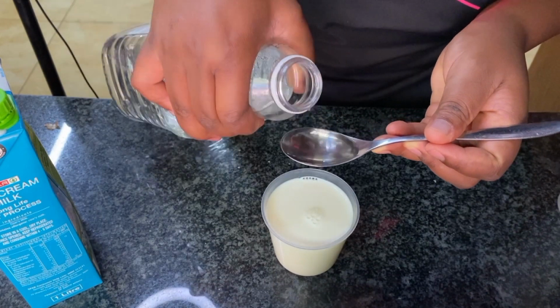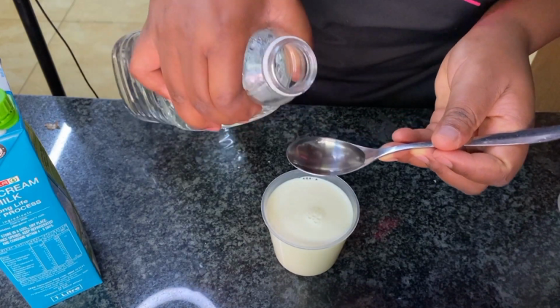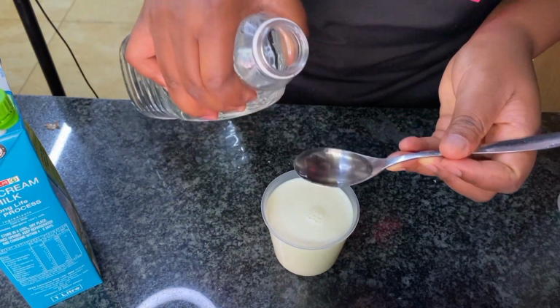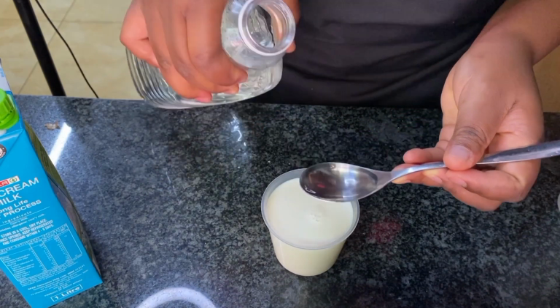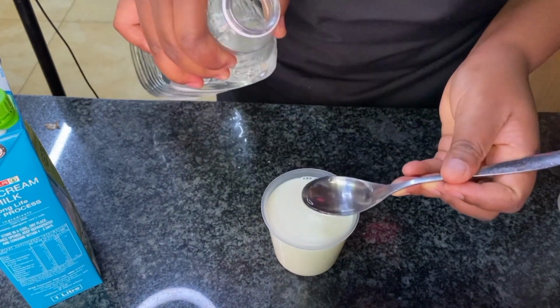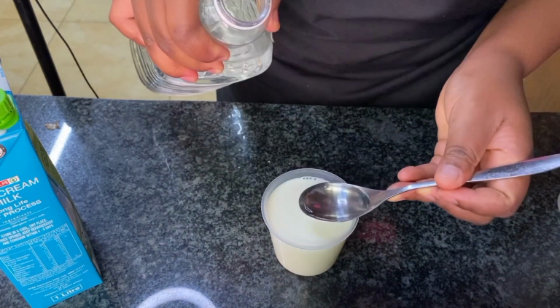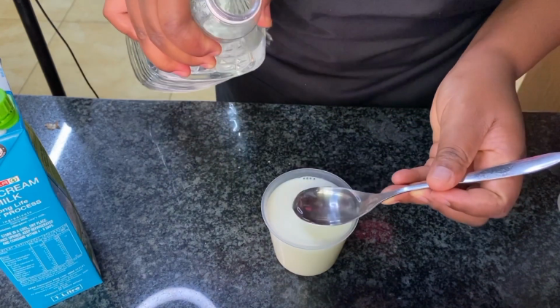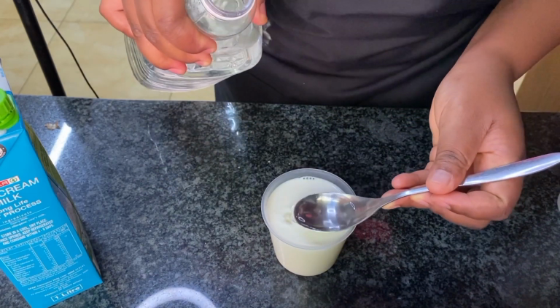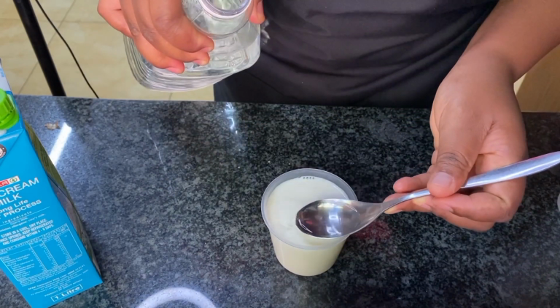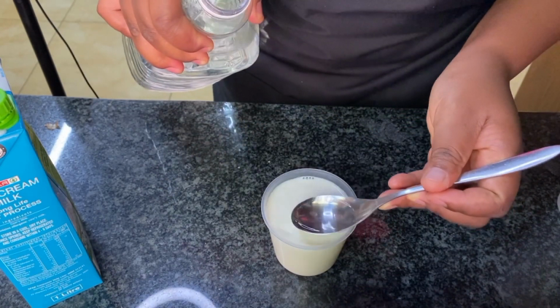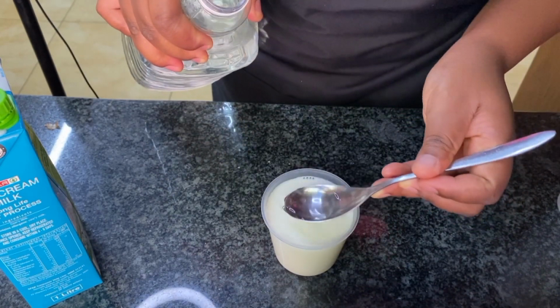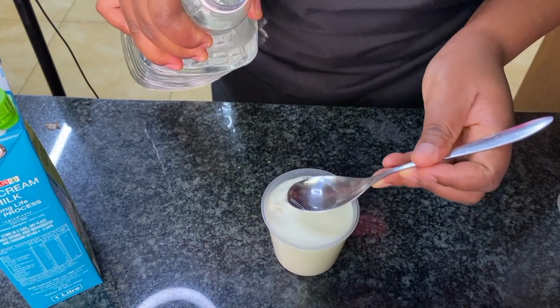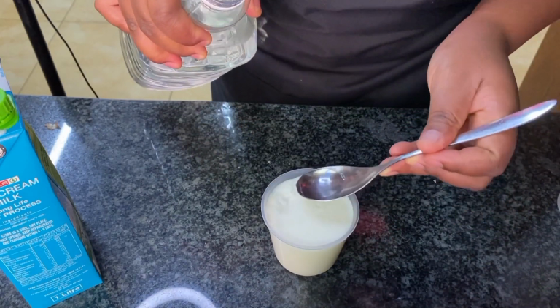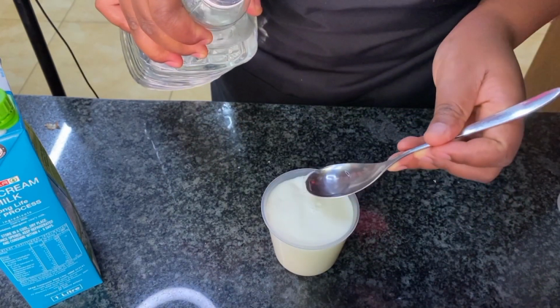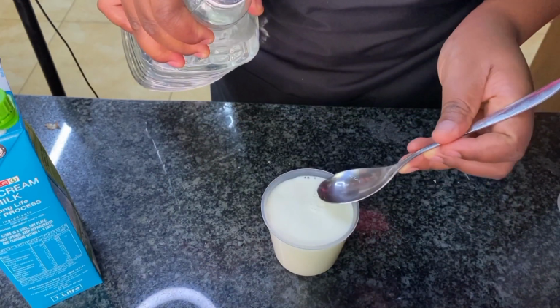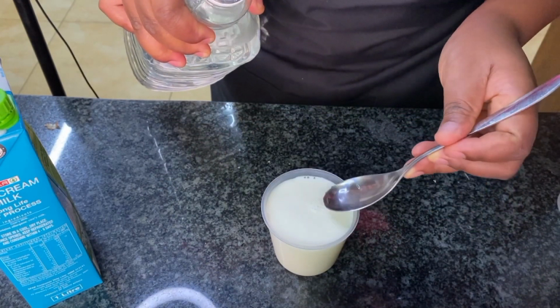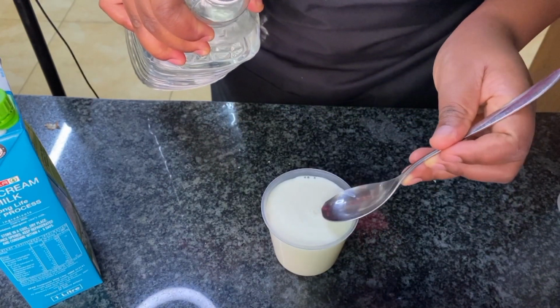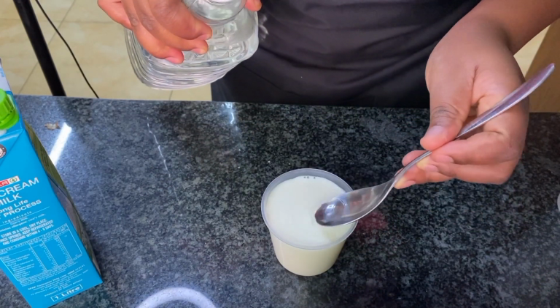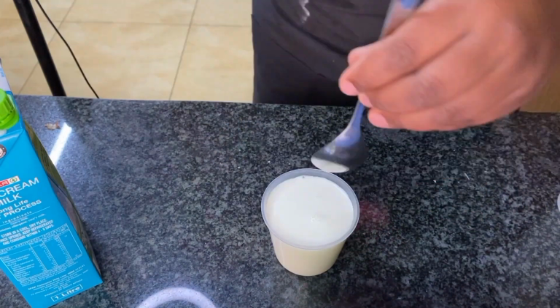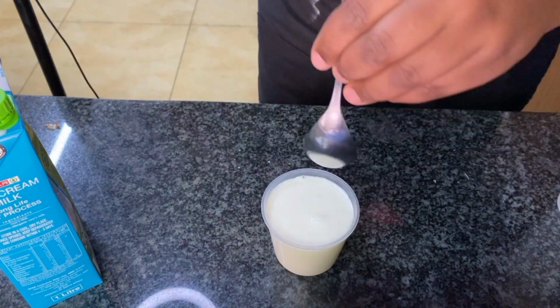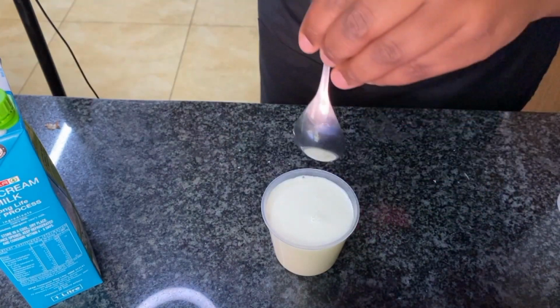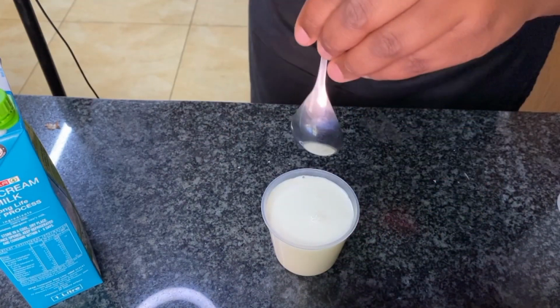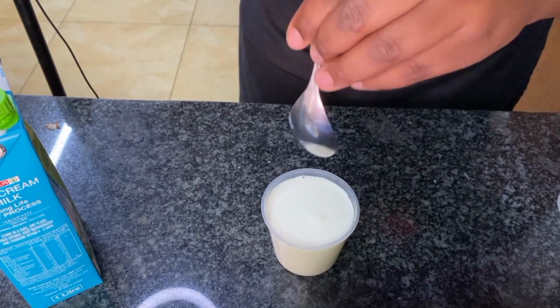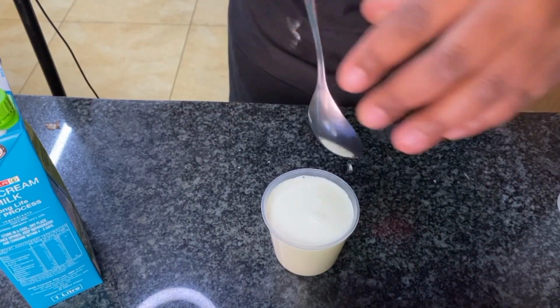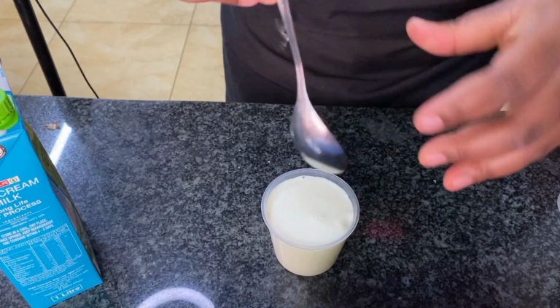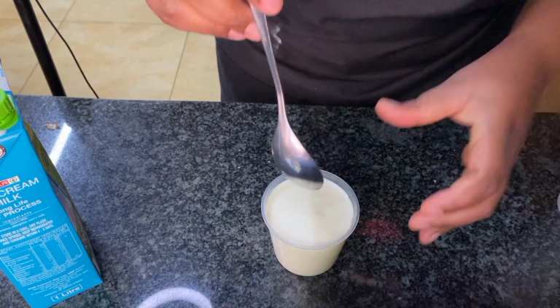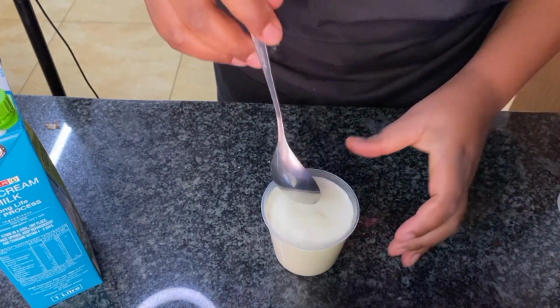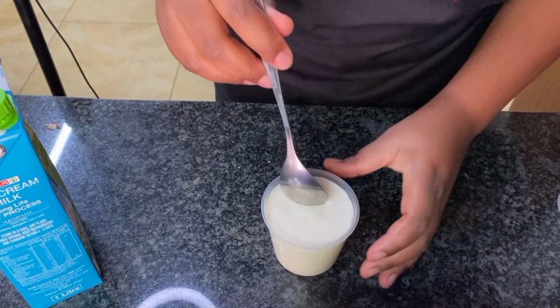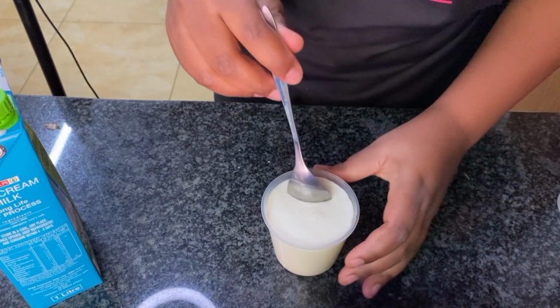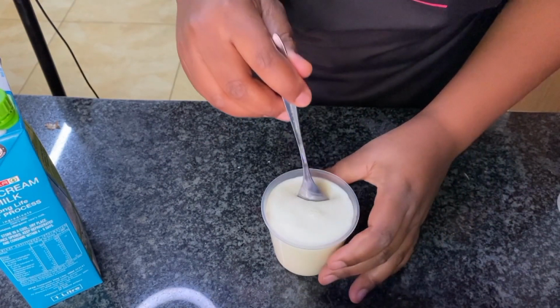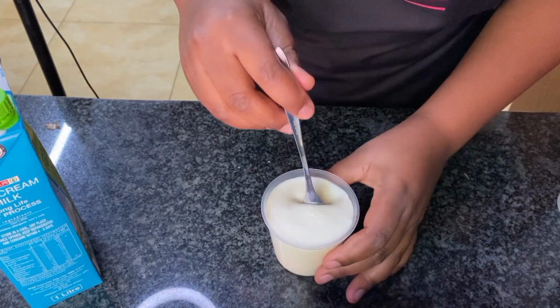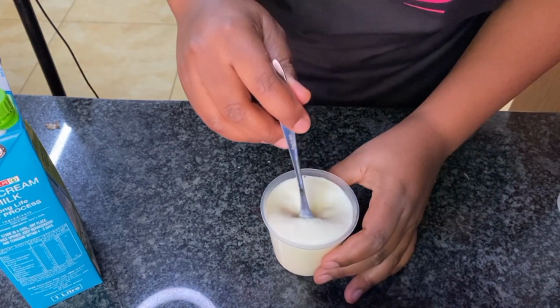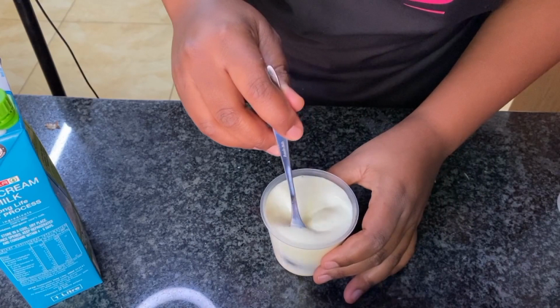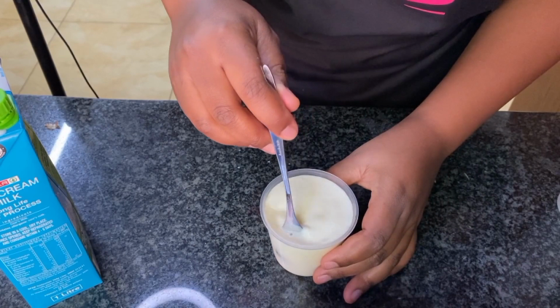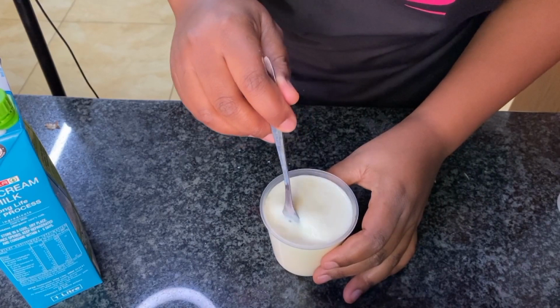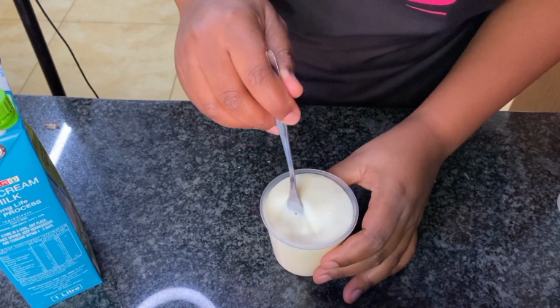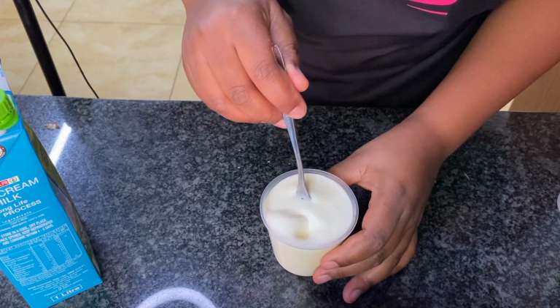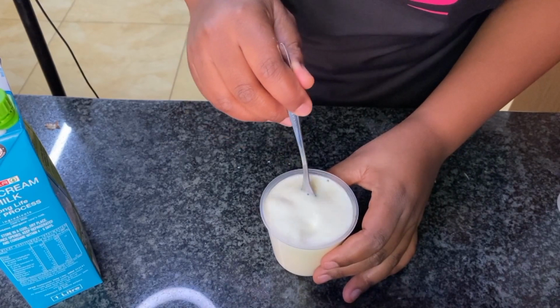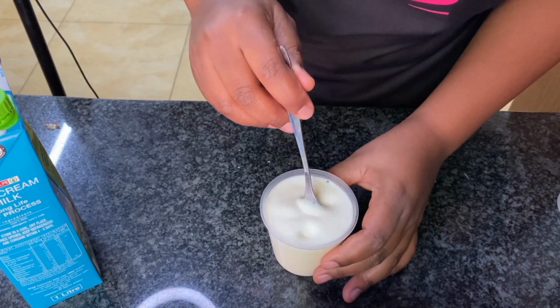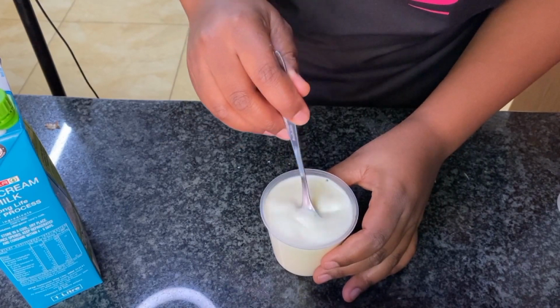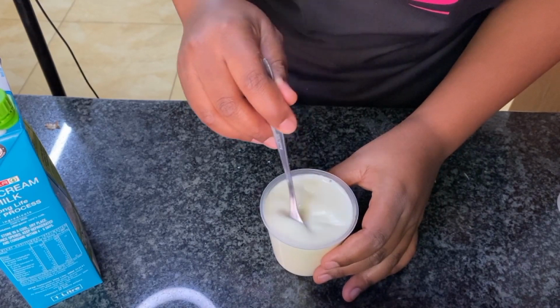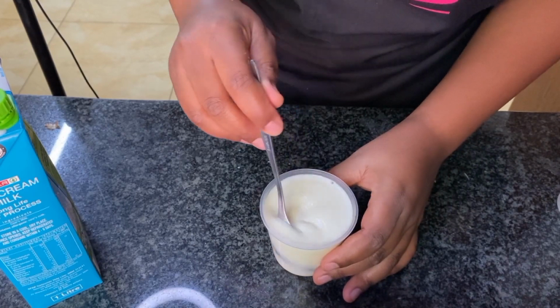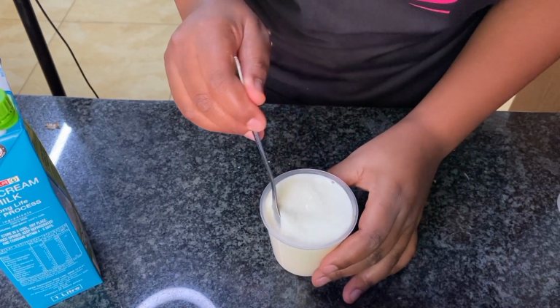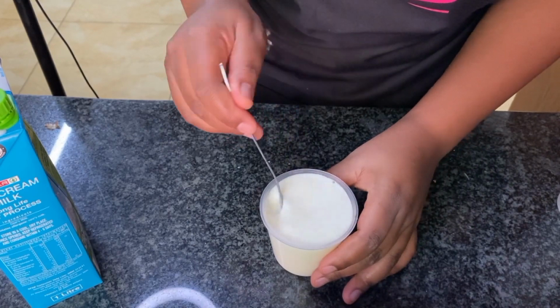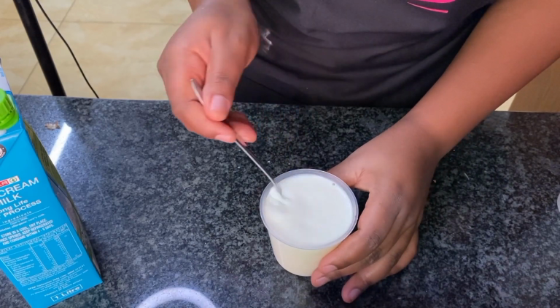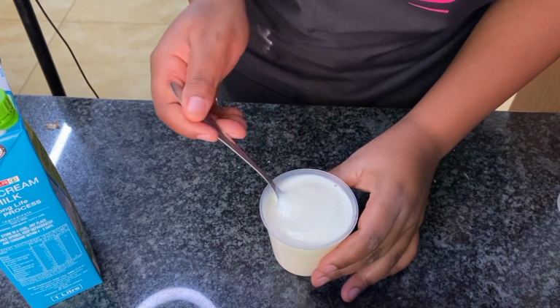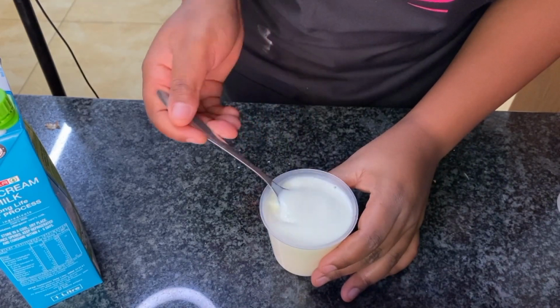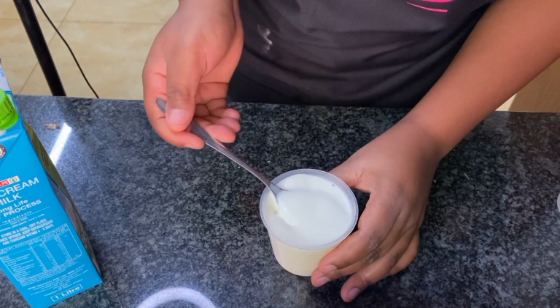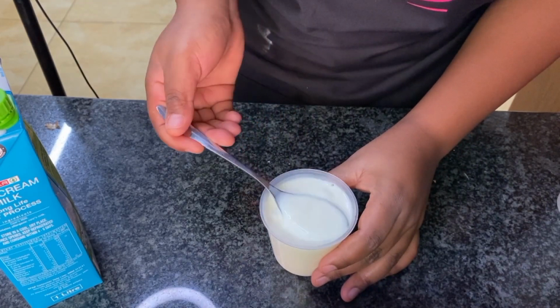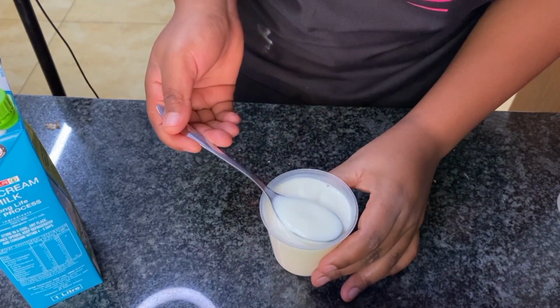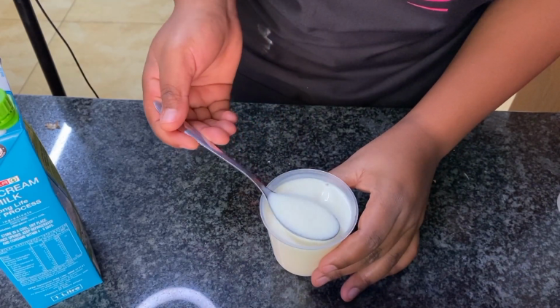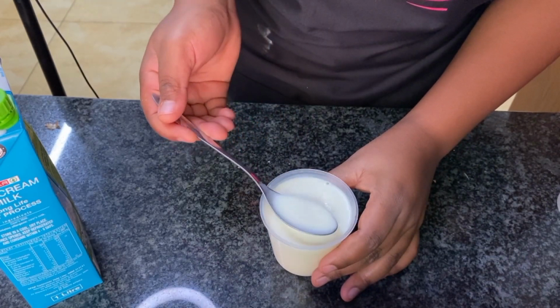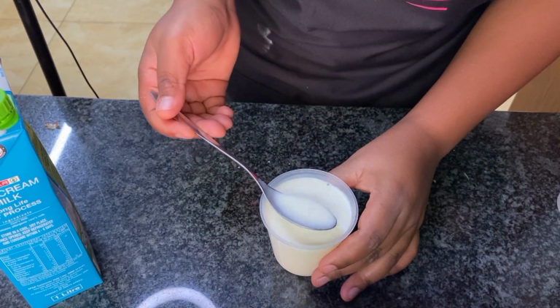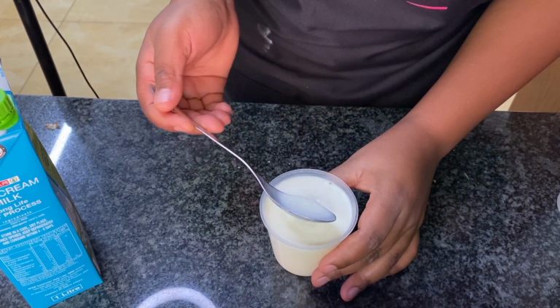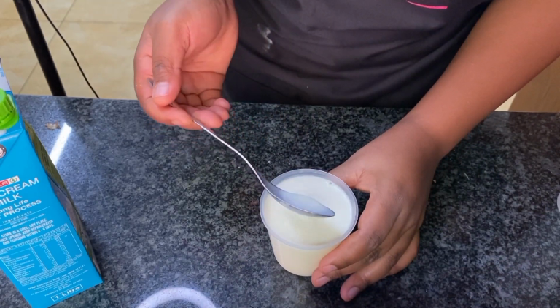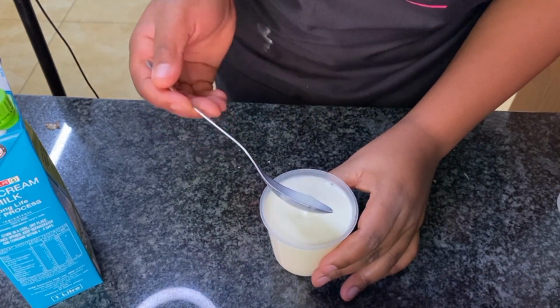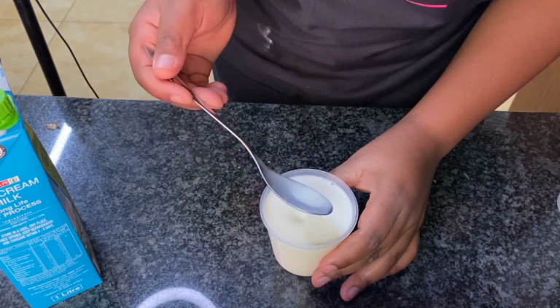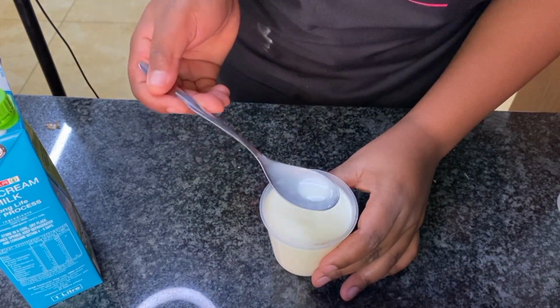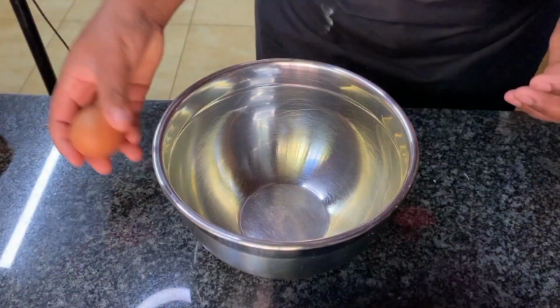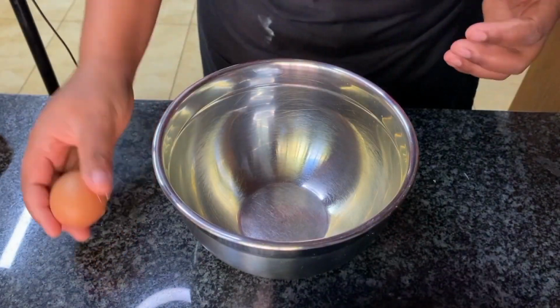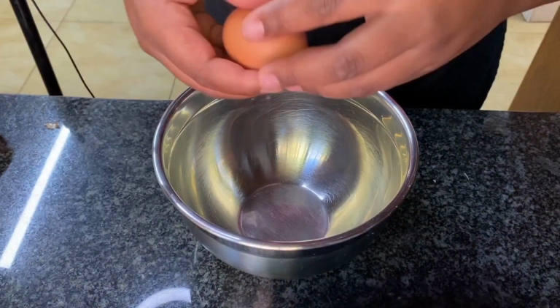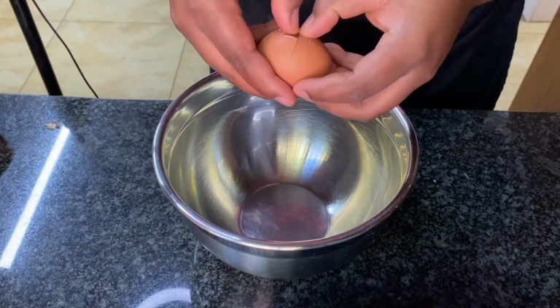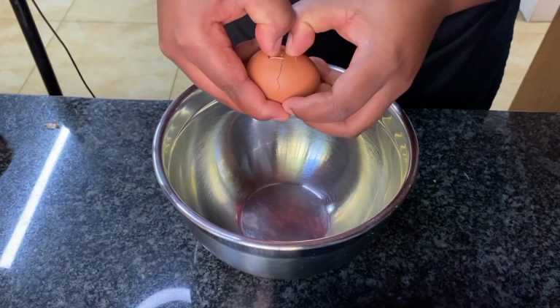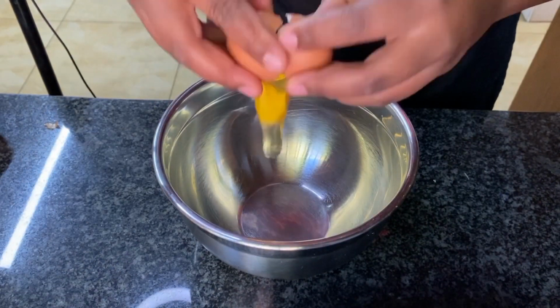I use fresh milk and add a tablespoon of vinegar to a cup of fresh cream milk, then I mix it and let it sit while I'm mixing my batter.